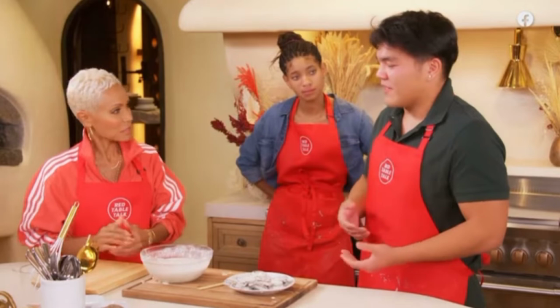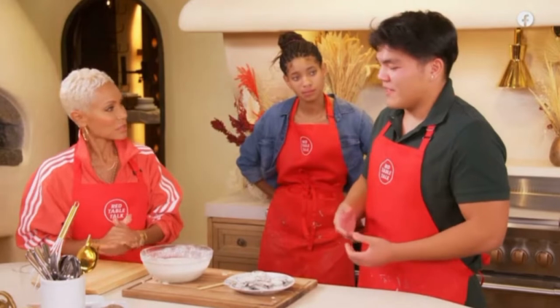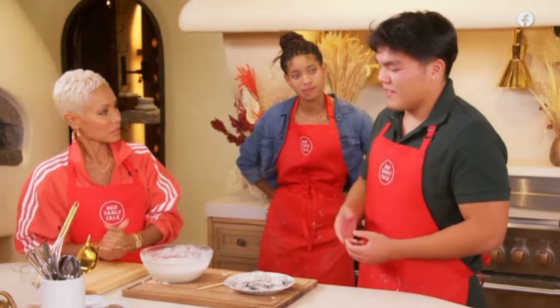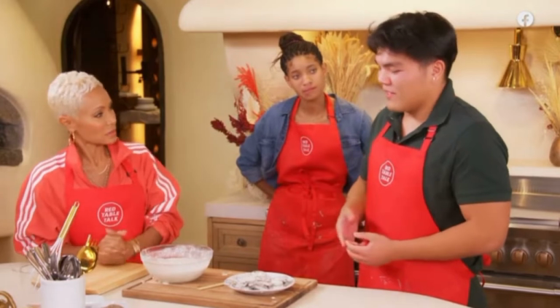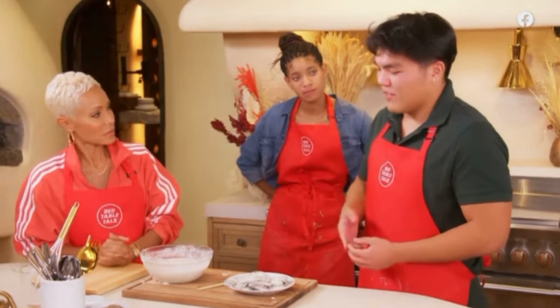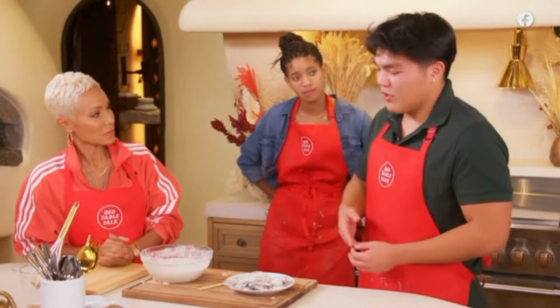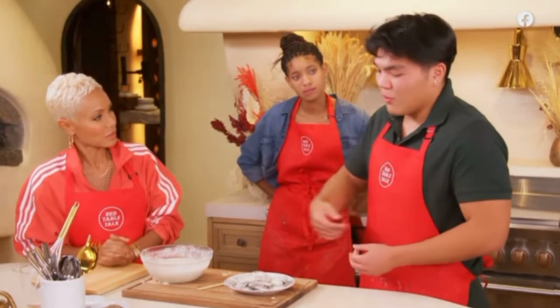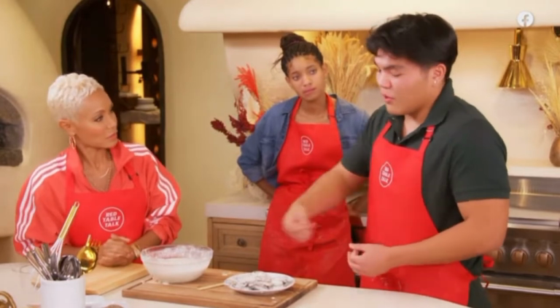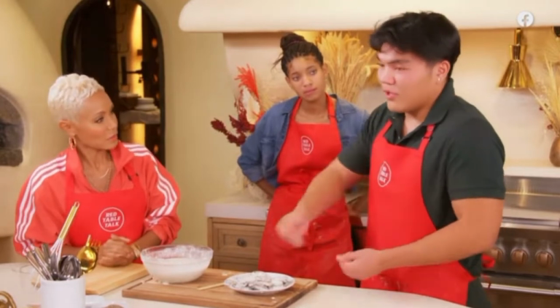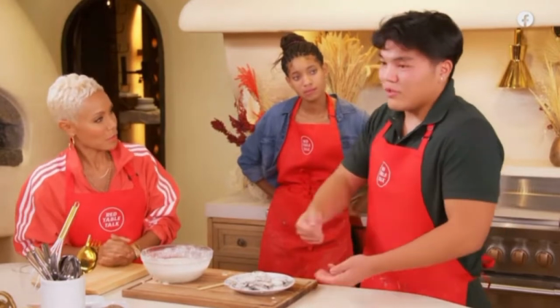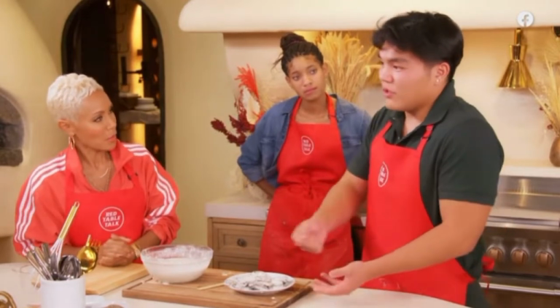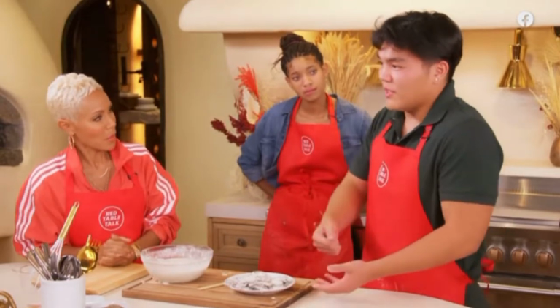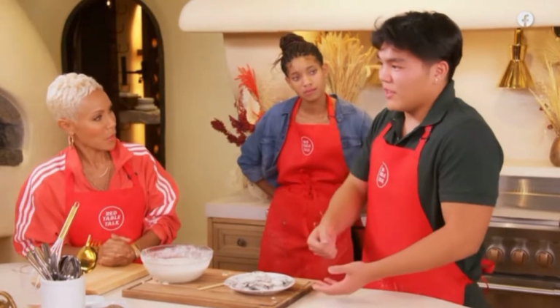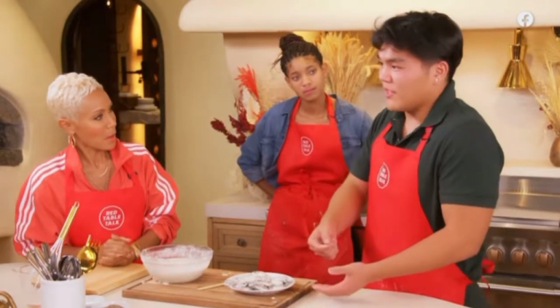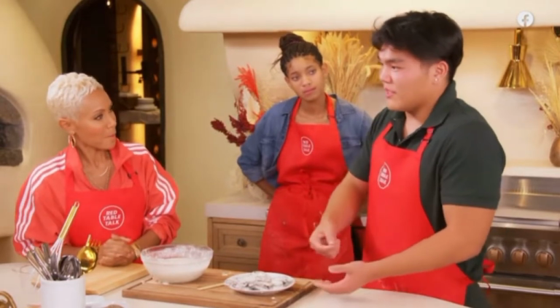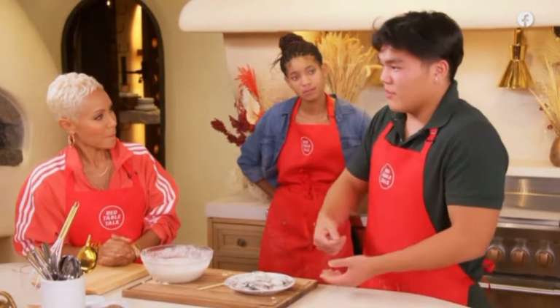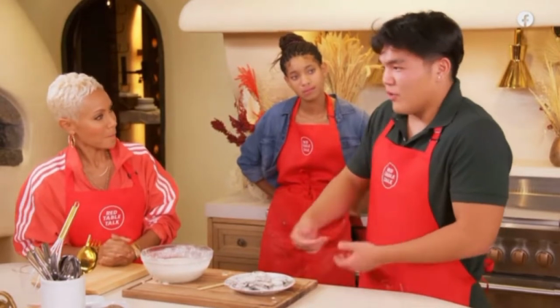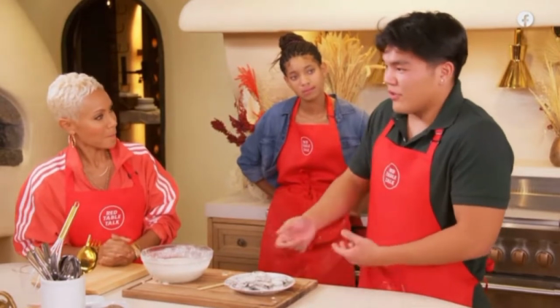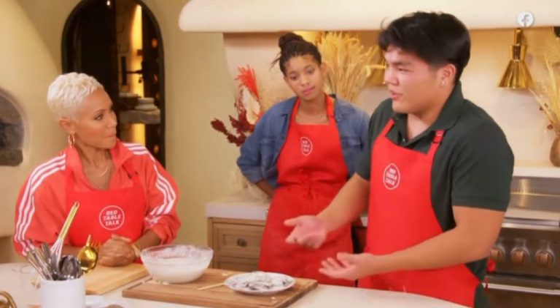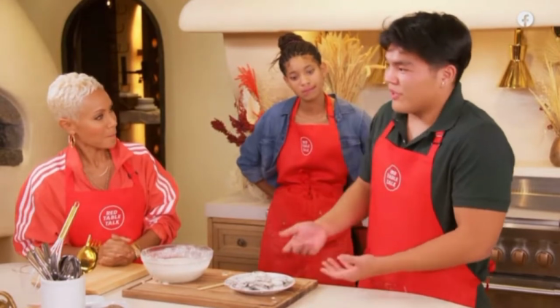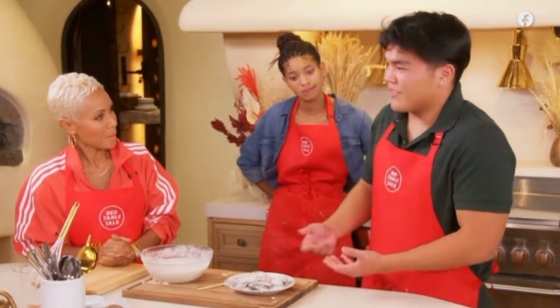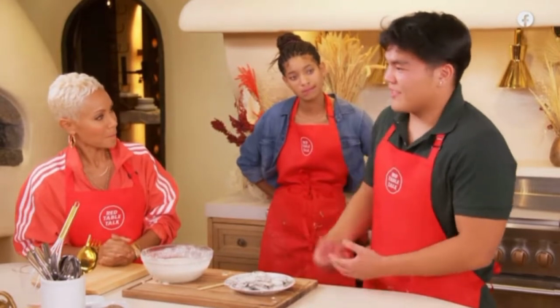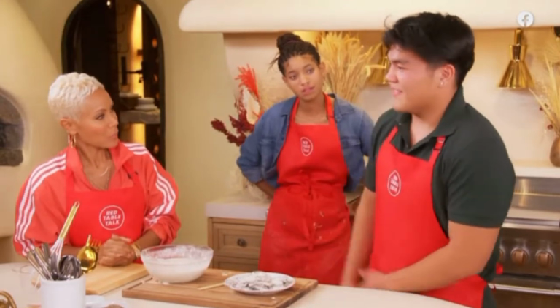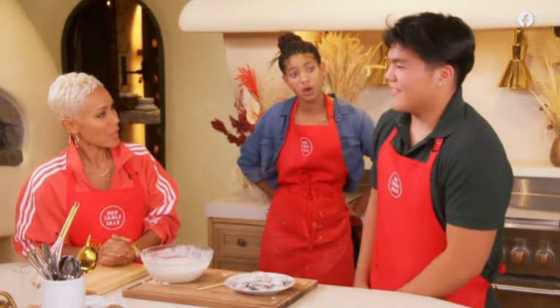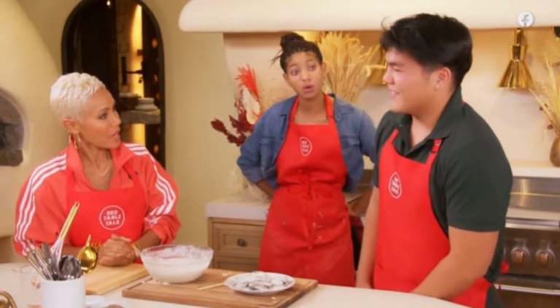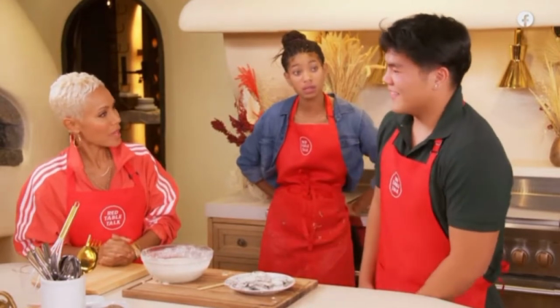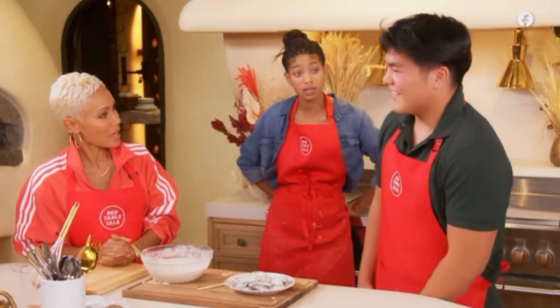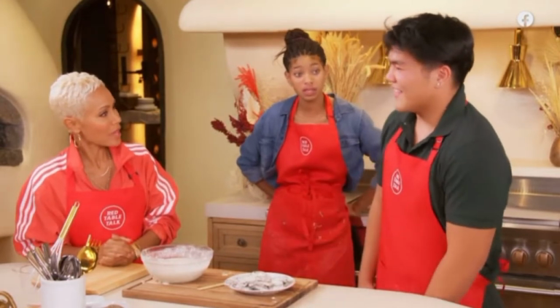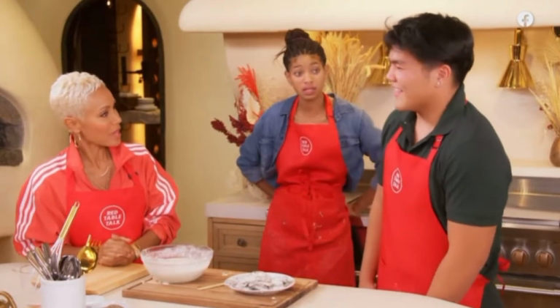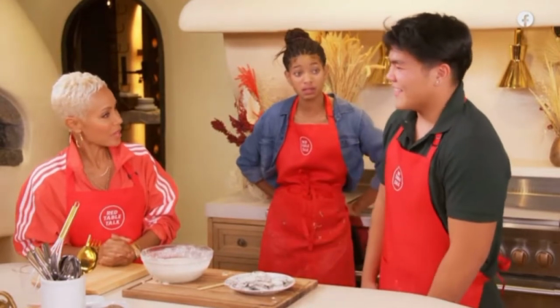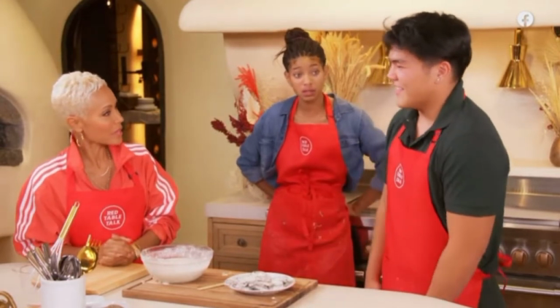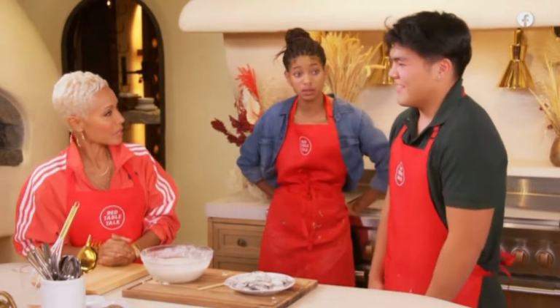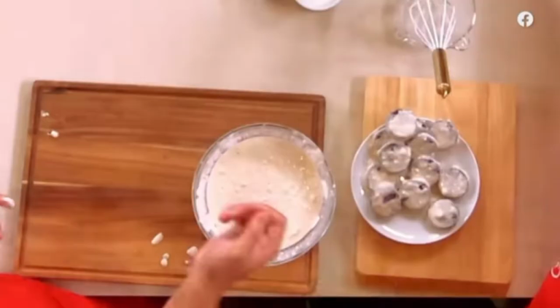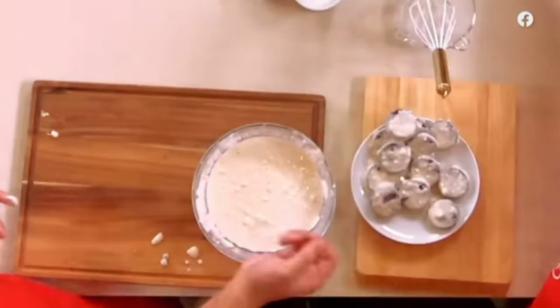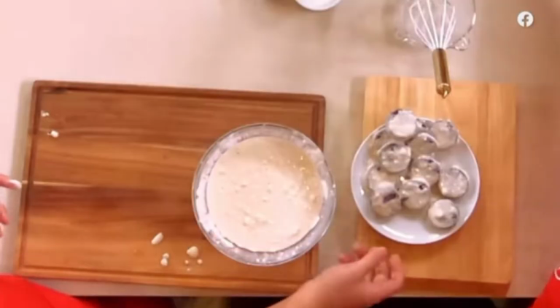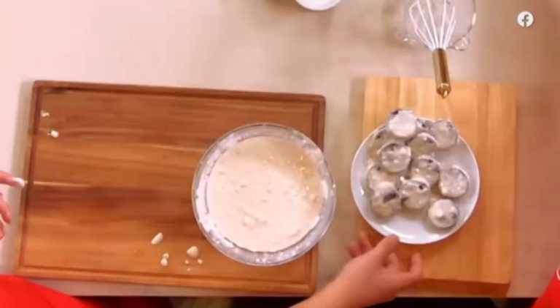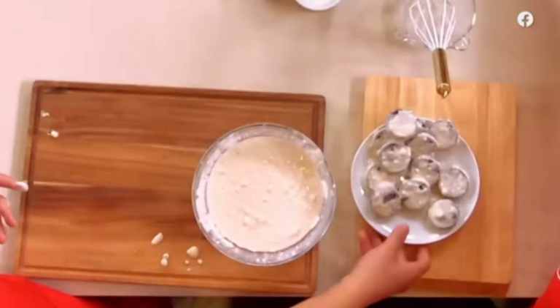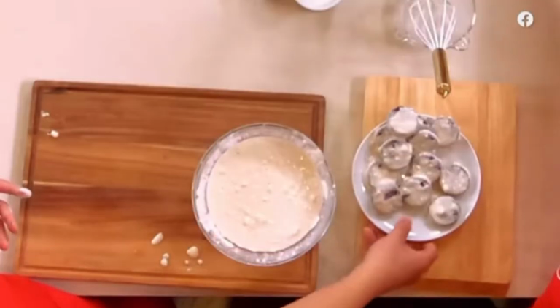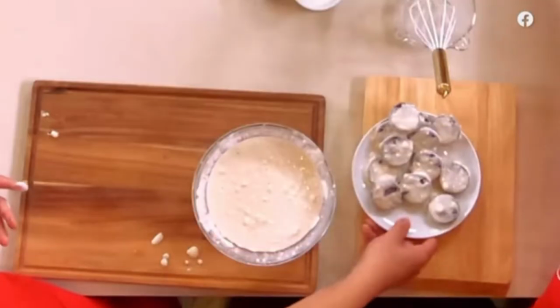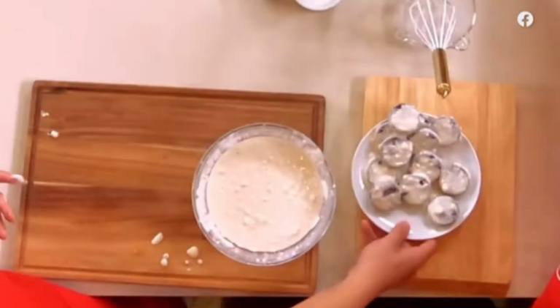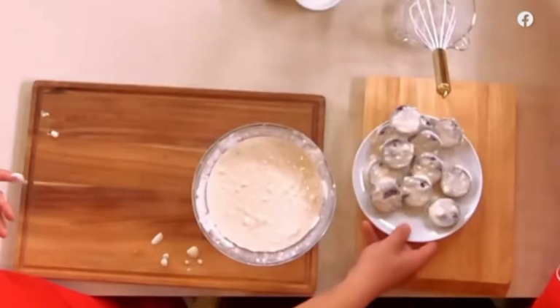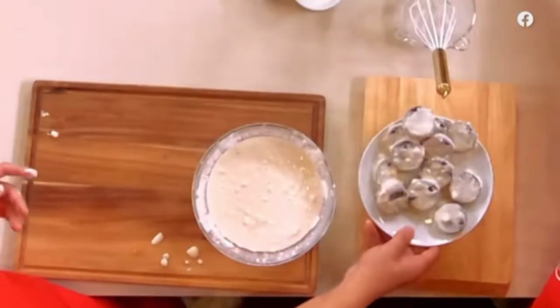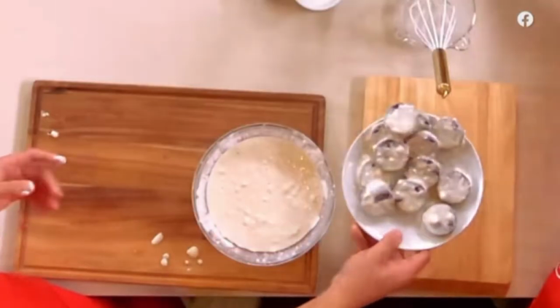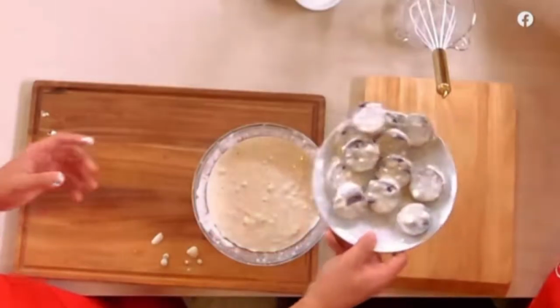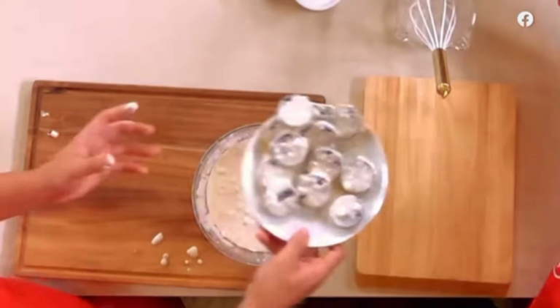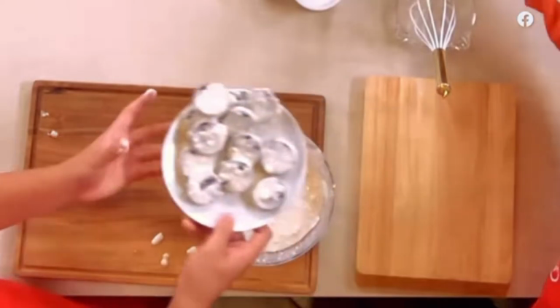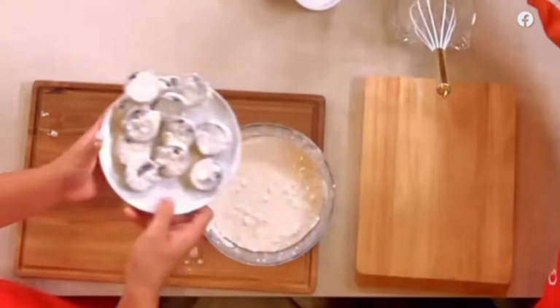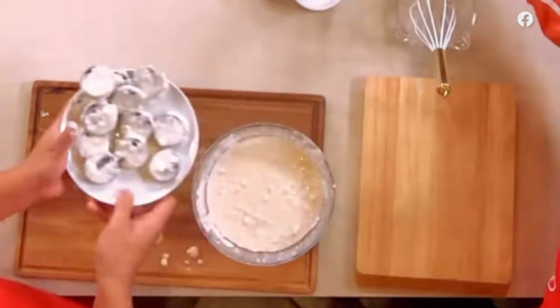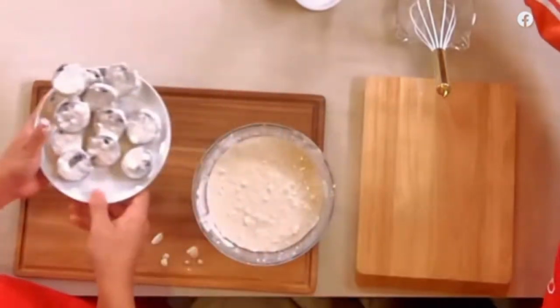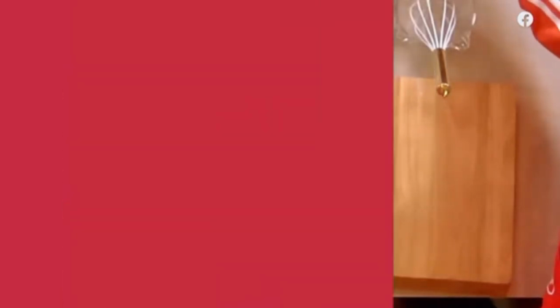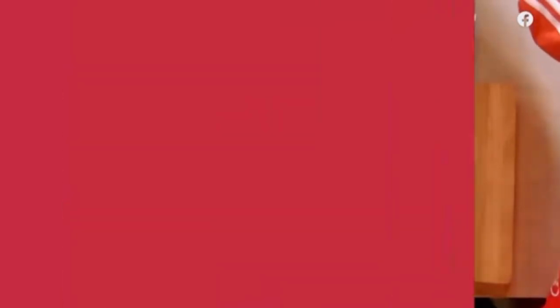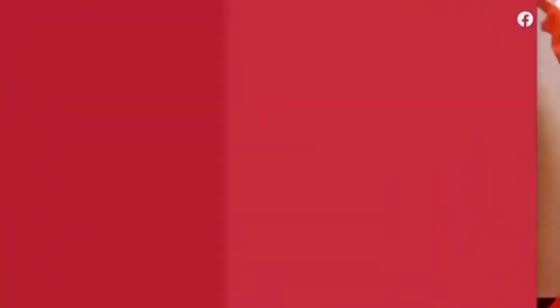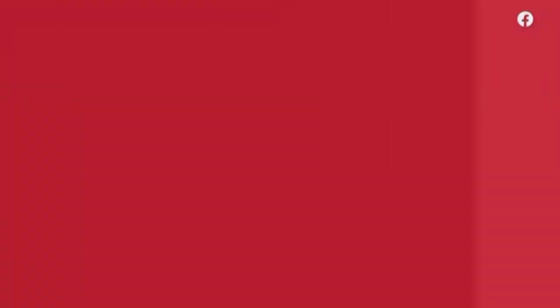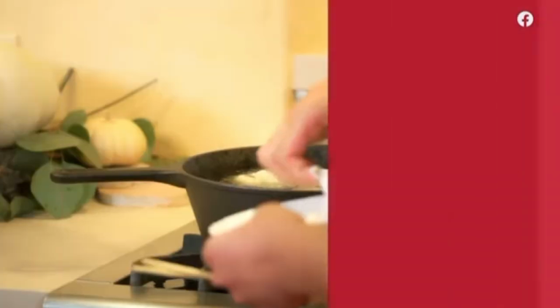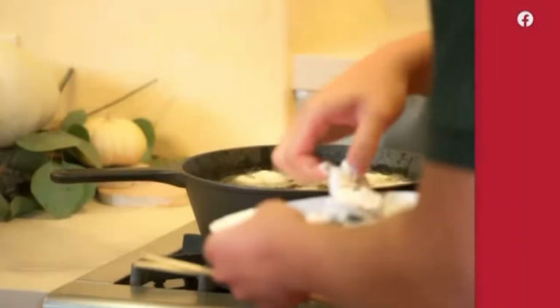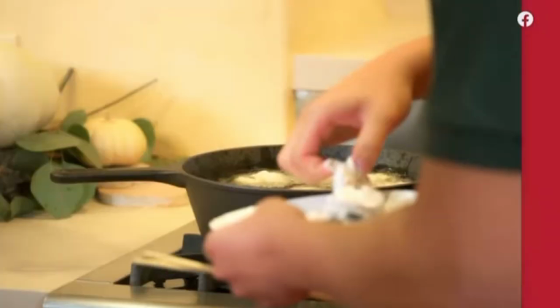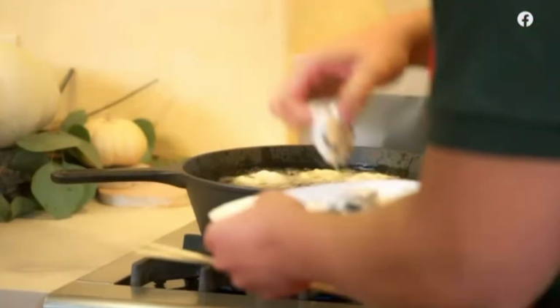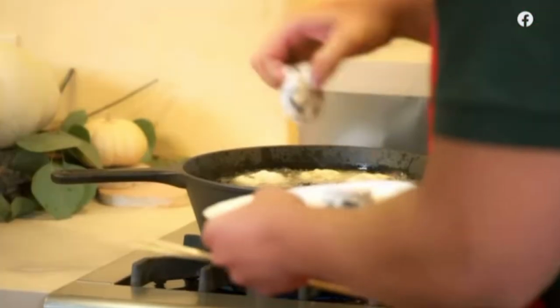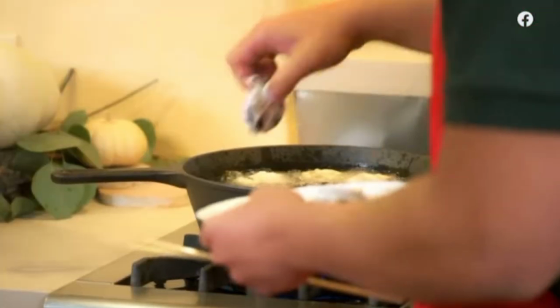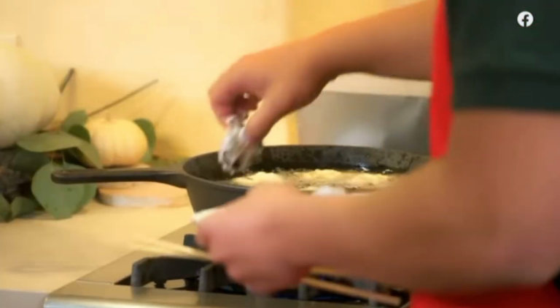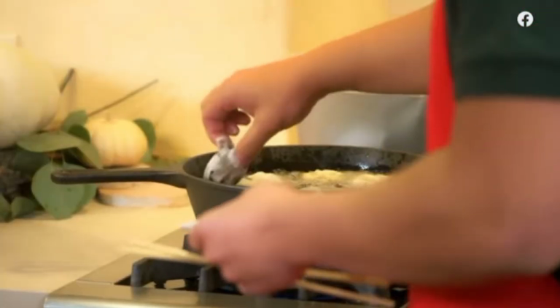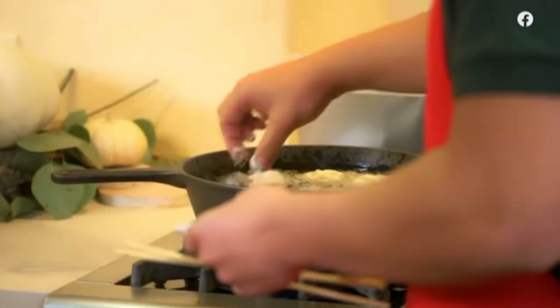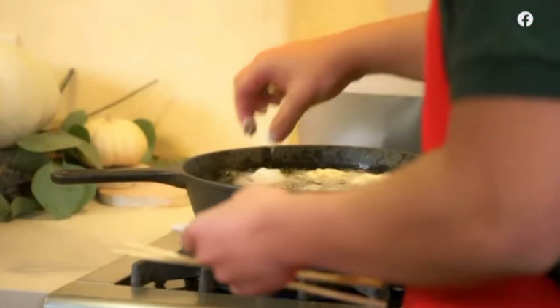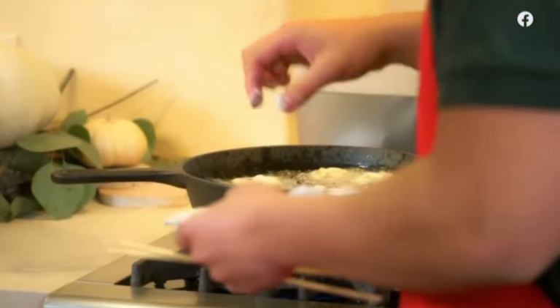The more you do it, the more you learn. Now we're going to fry these — throw them all in.